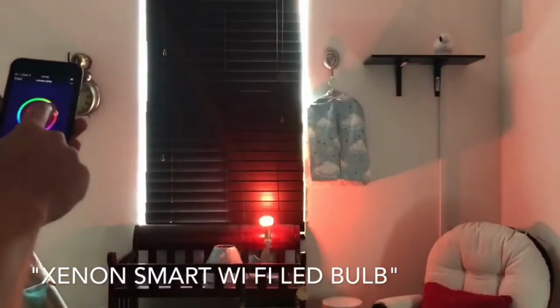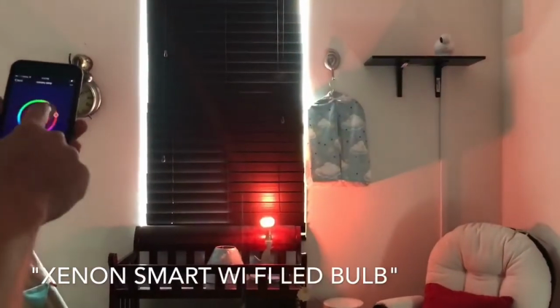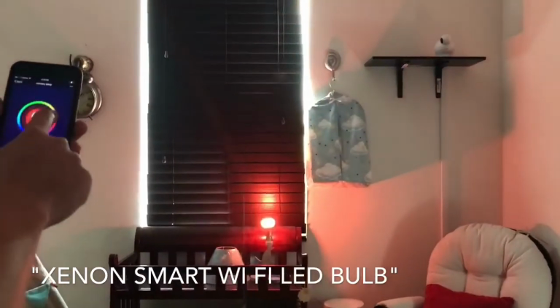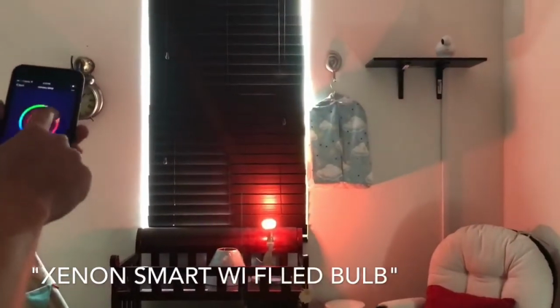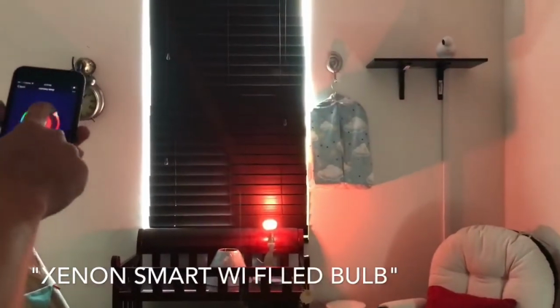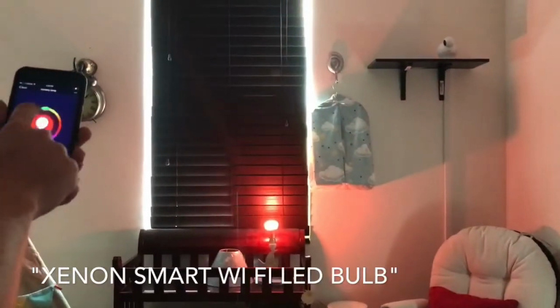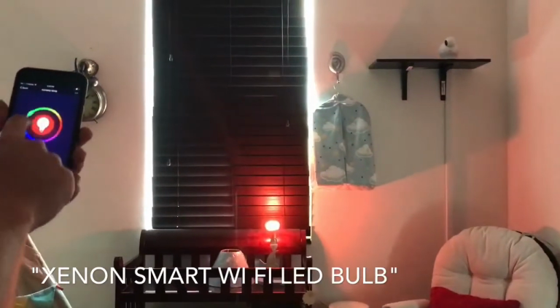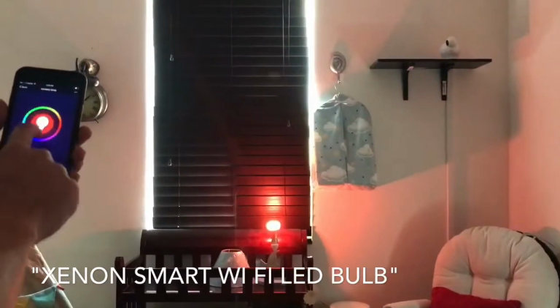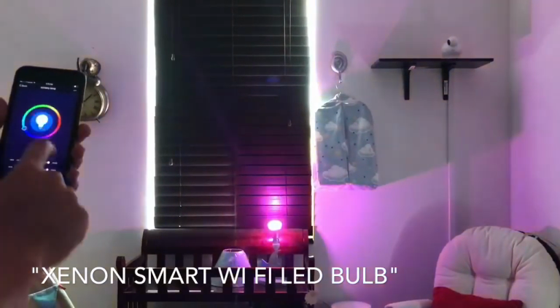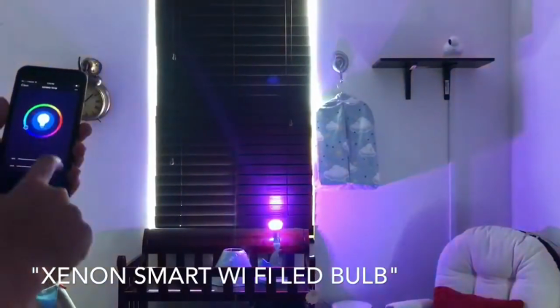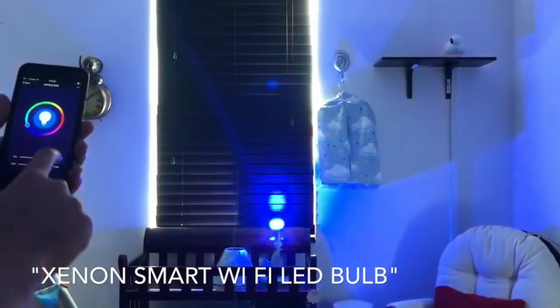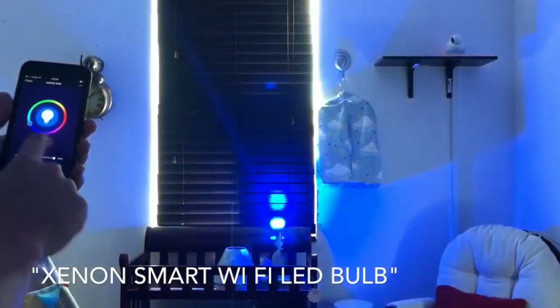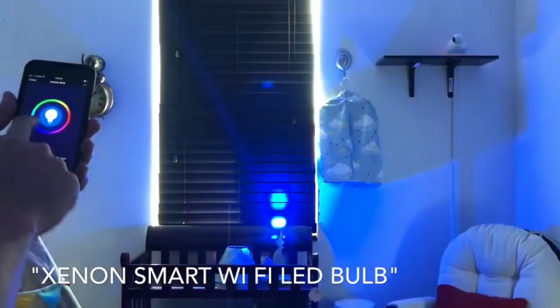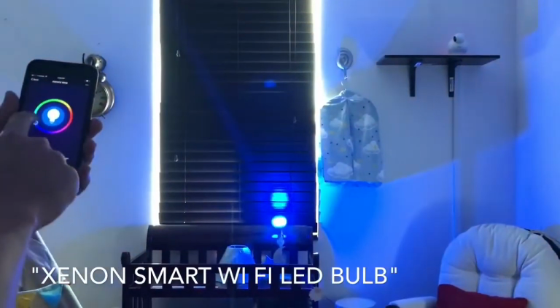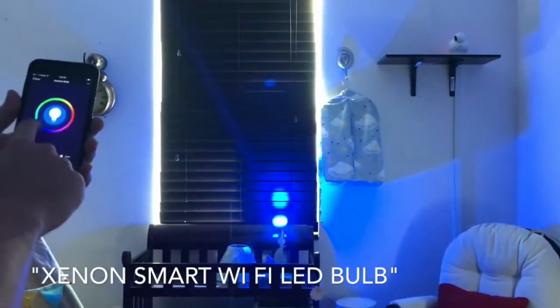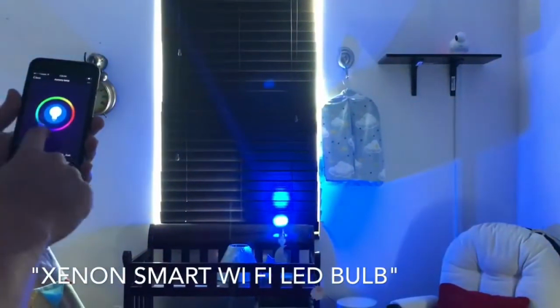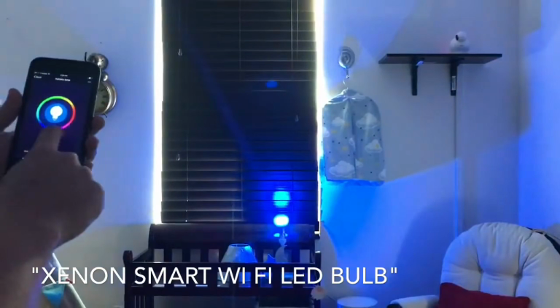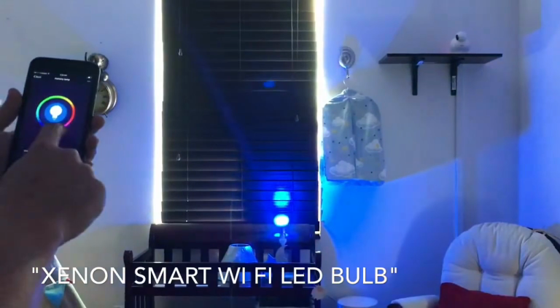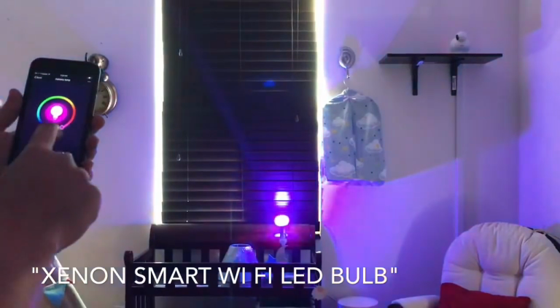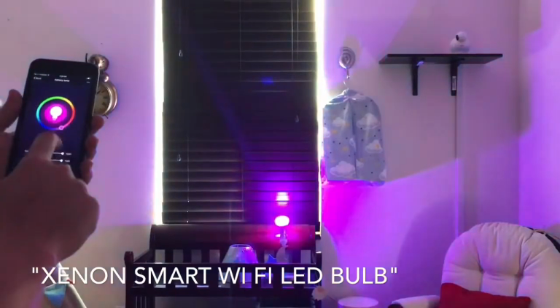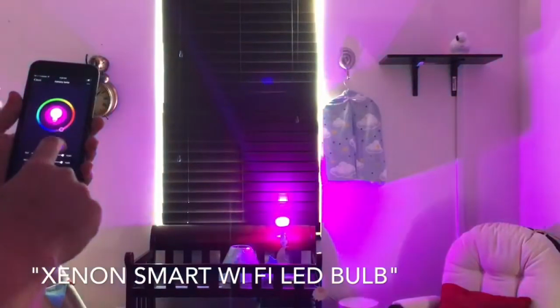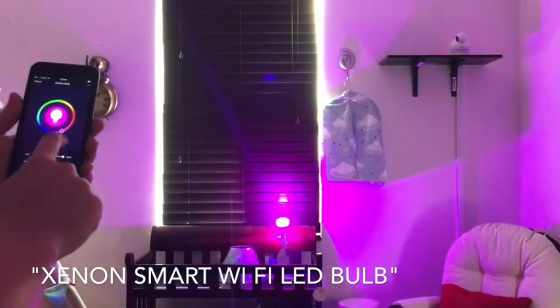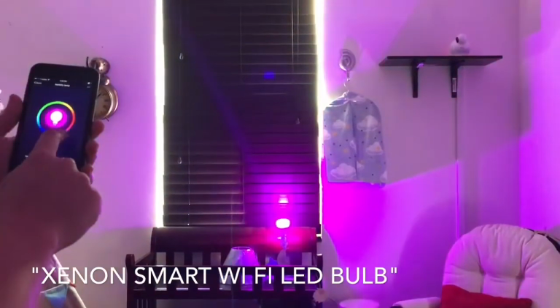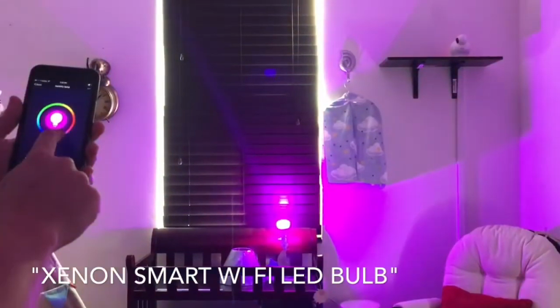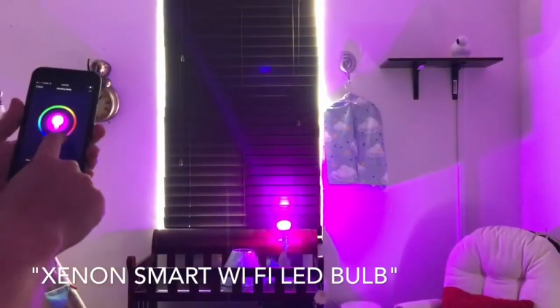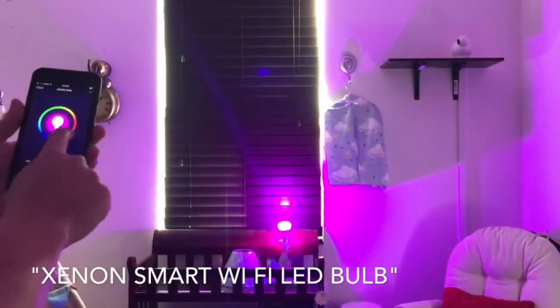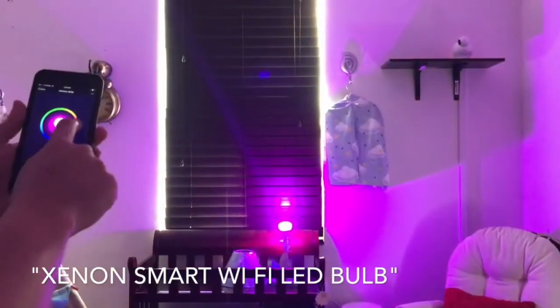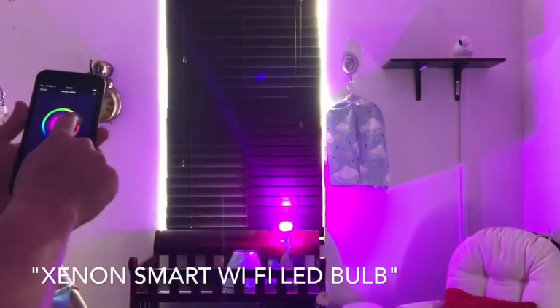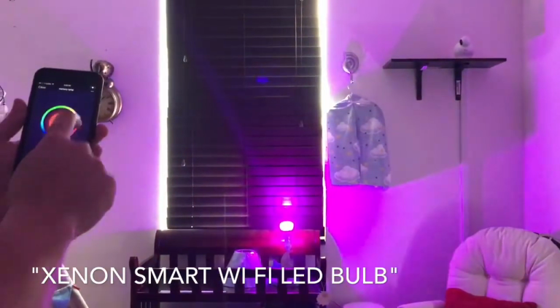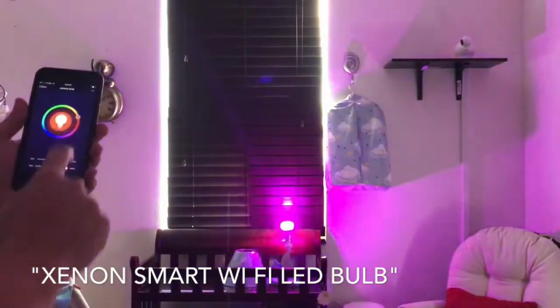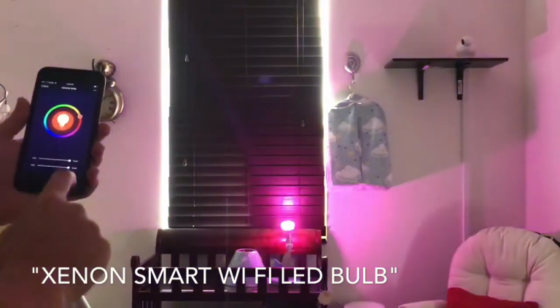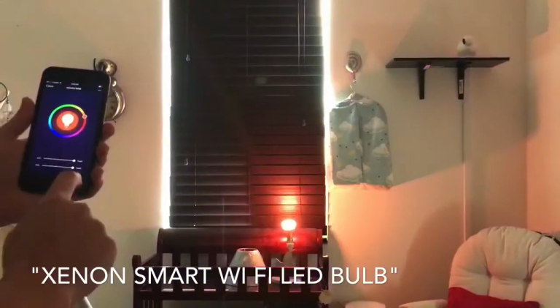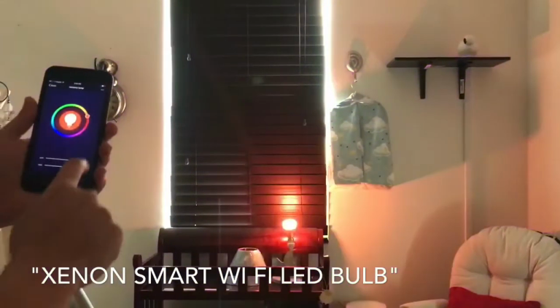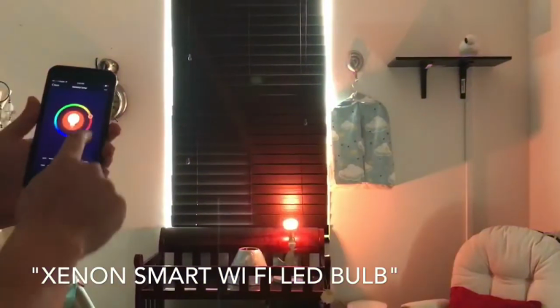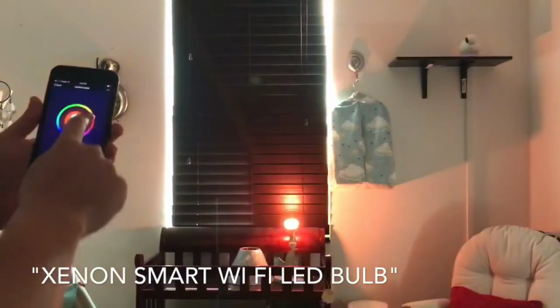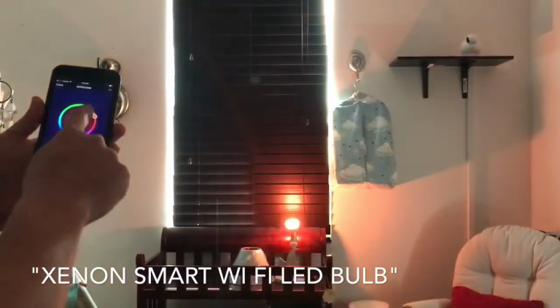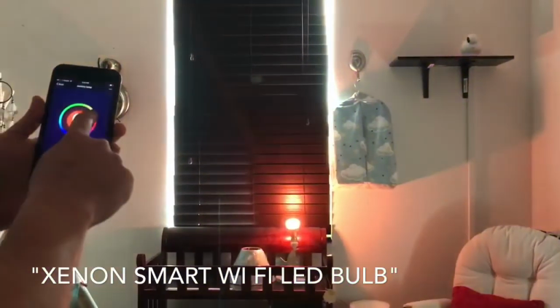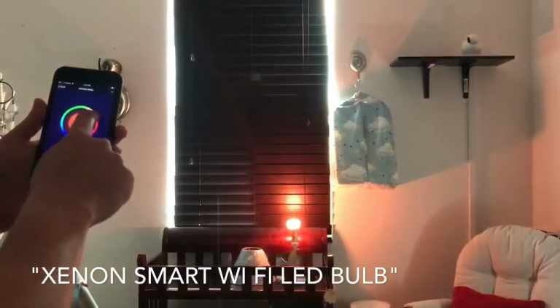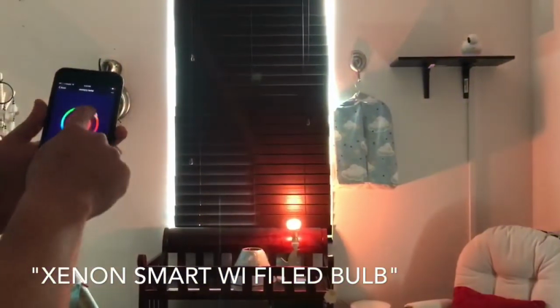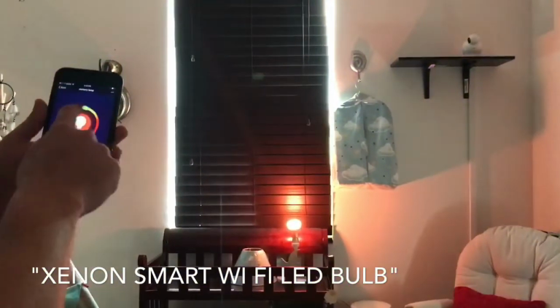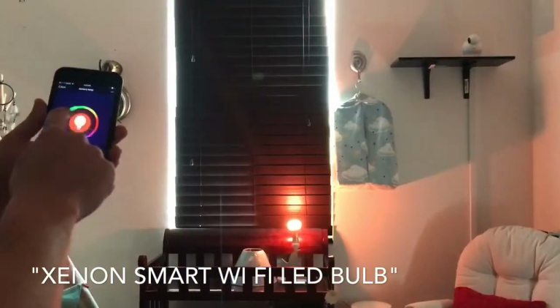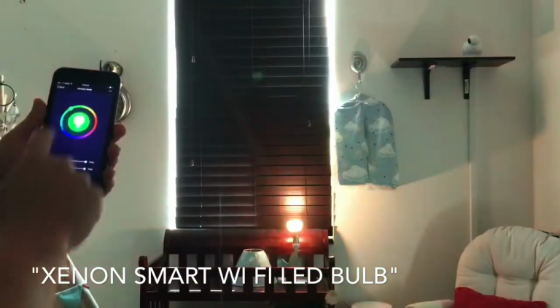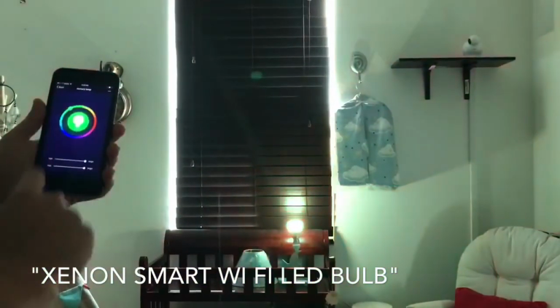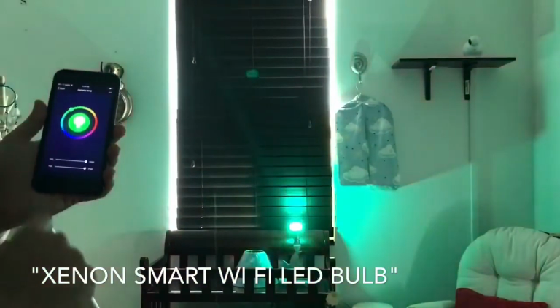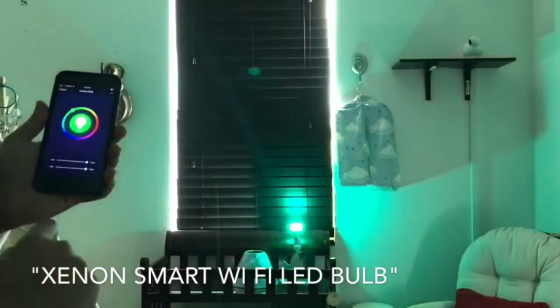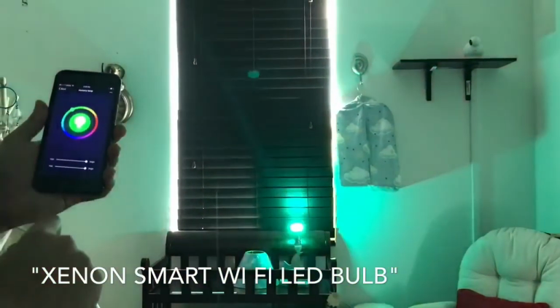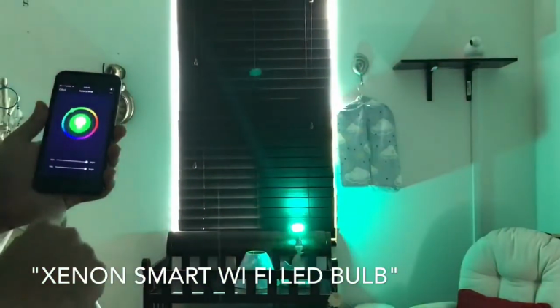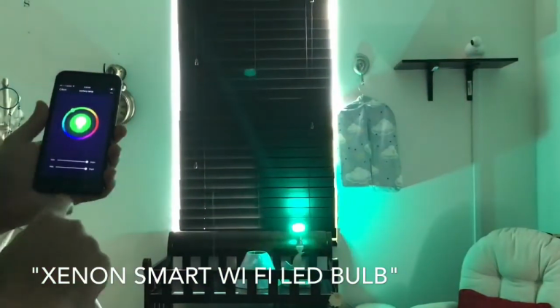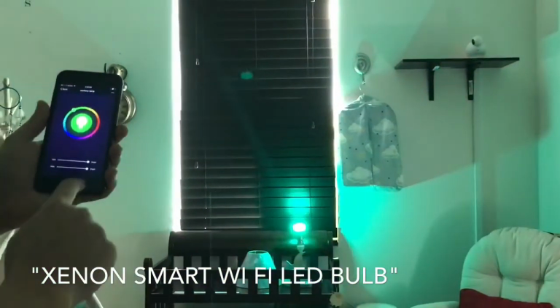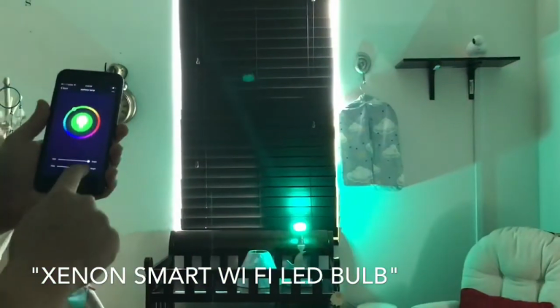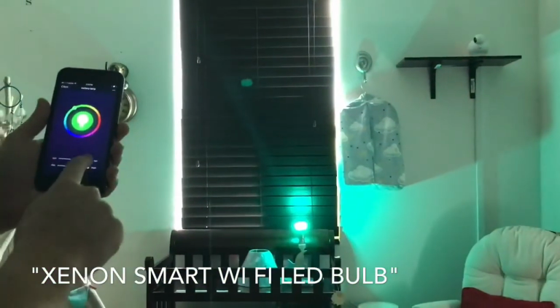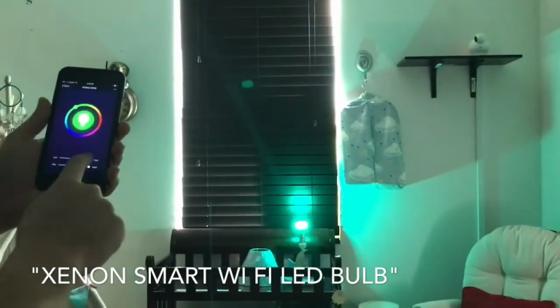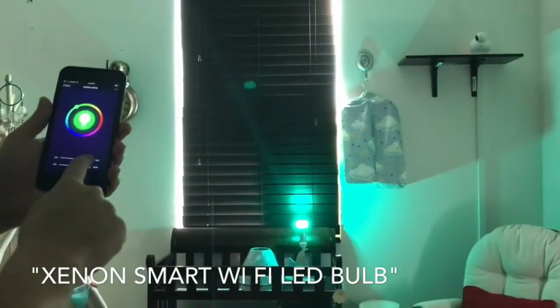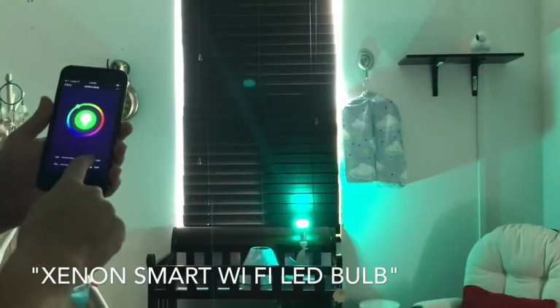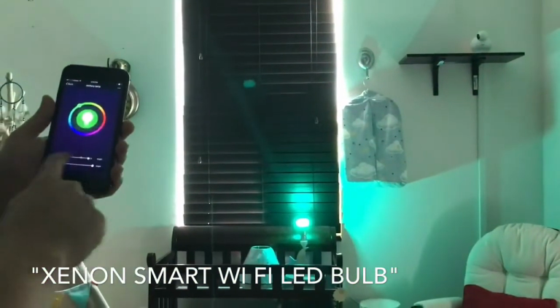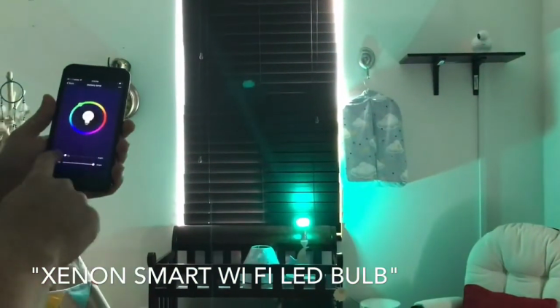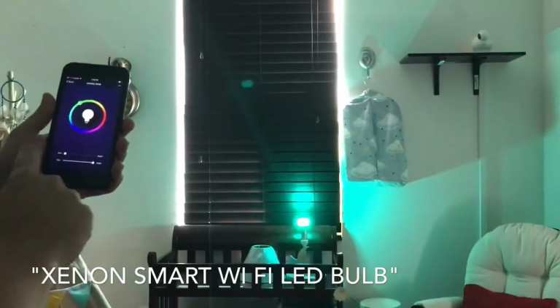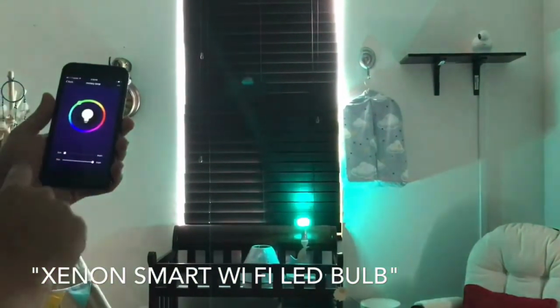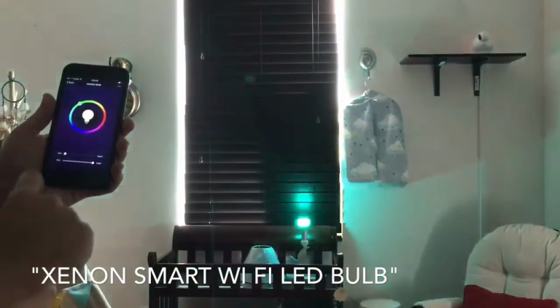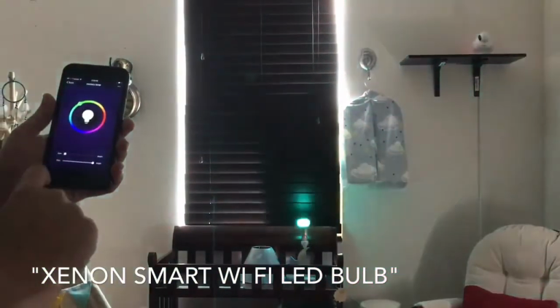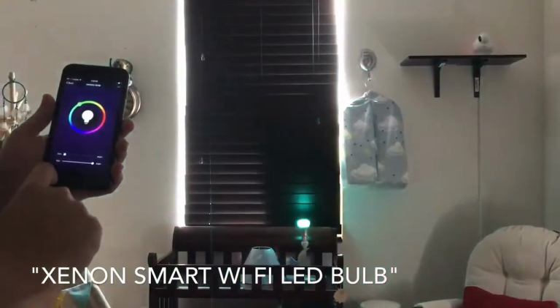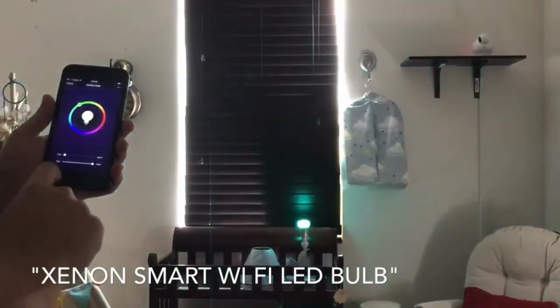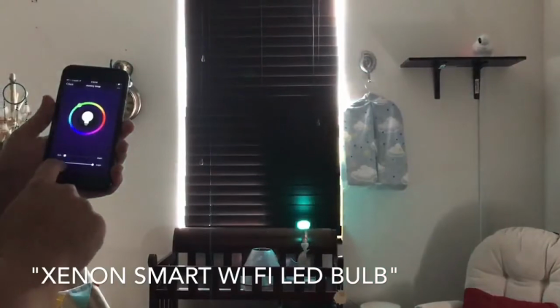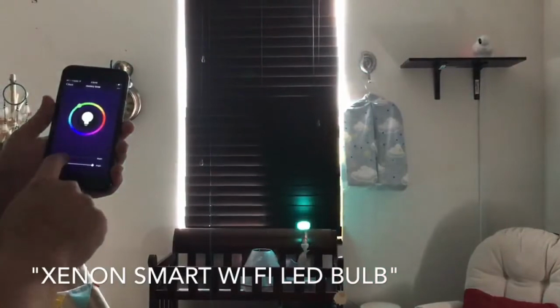There's a color wheel that gives you access to unlimited color combinations at your own discretion. You can also dim it lighter.